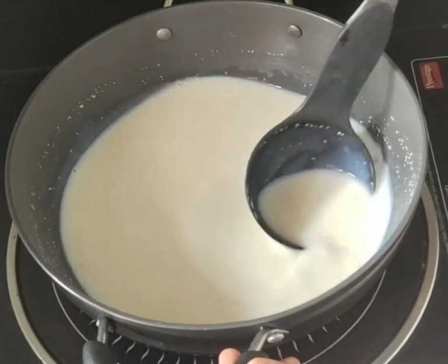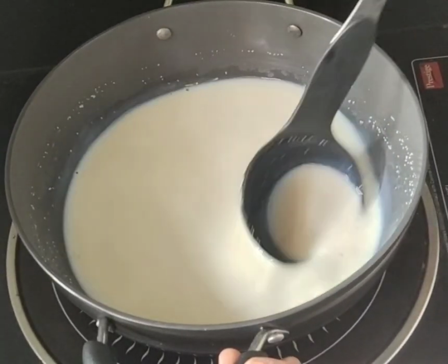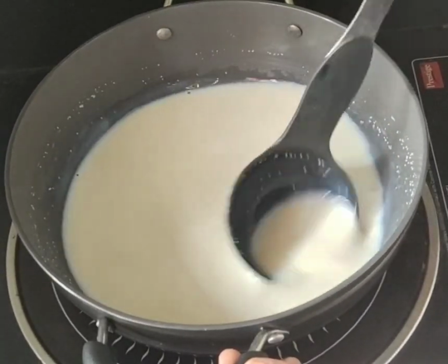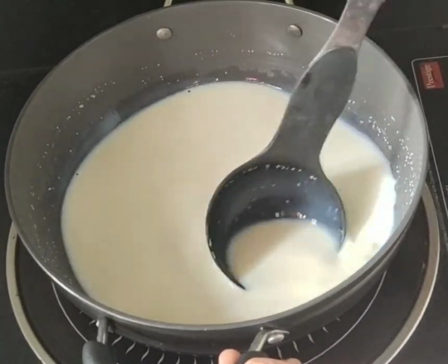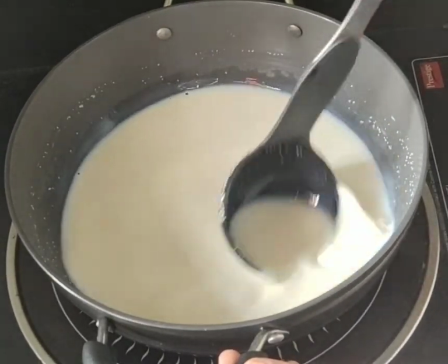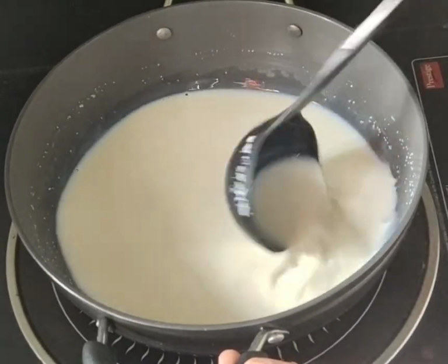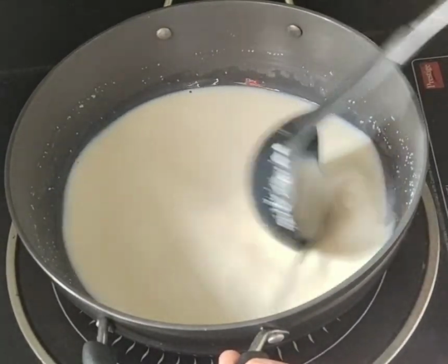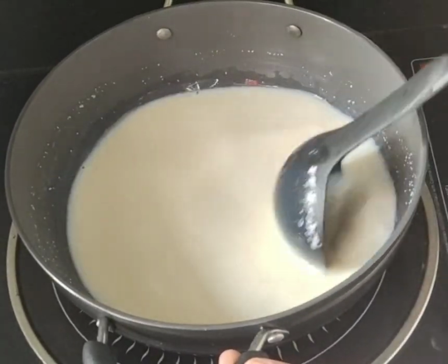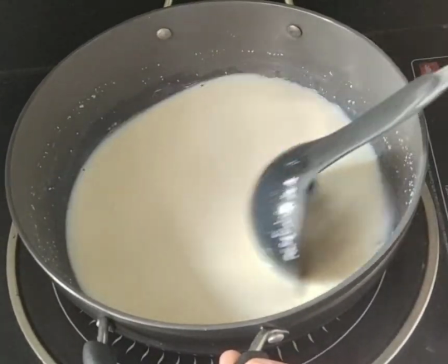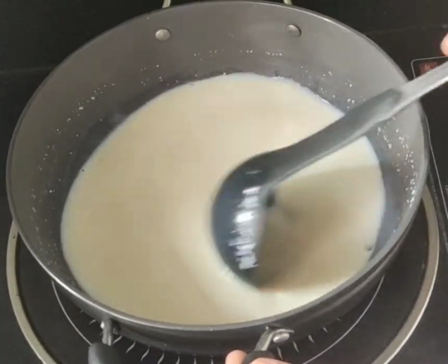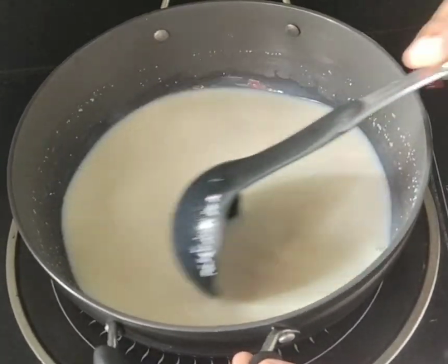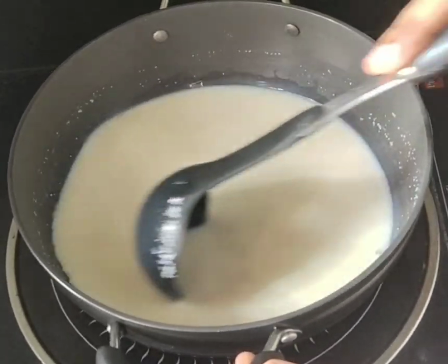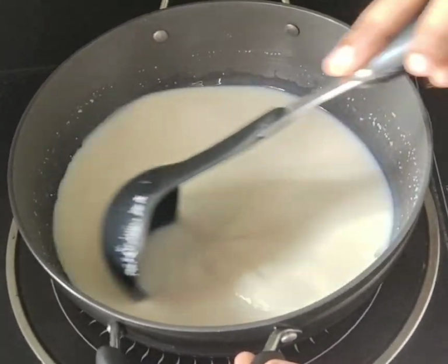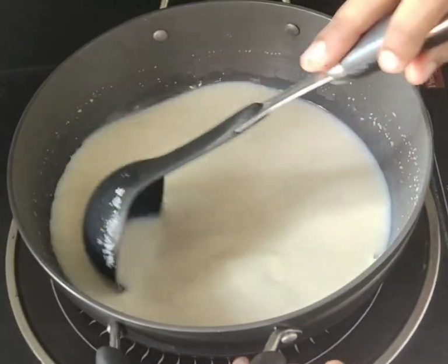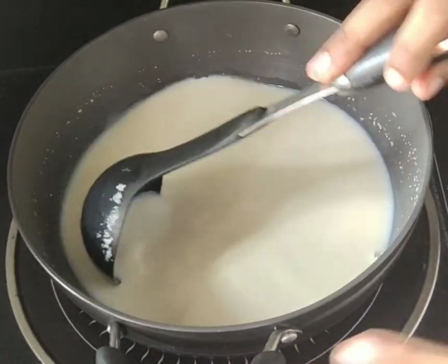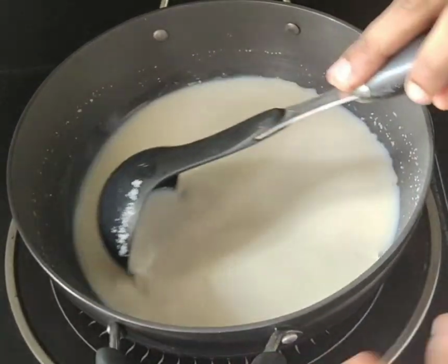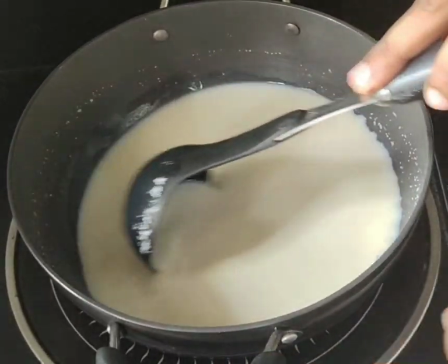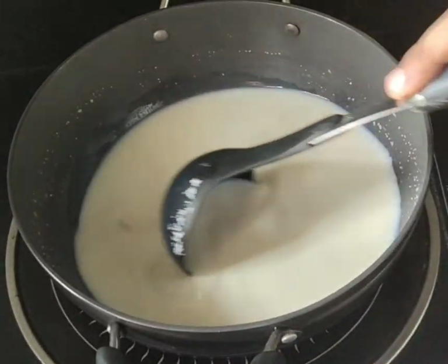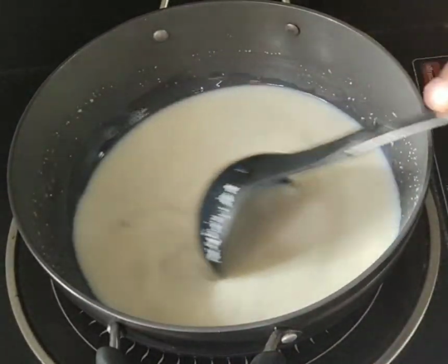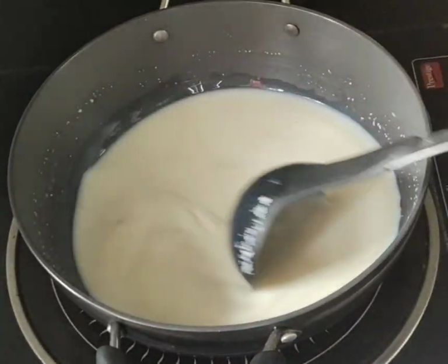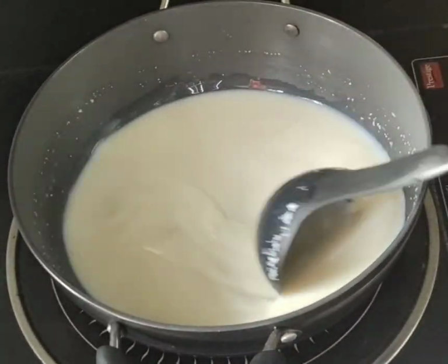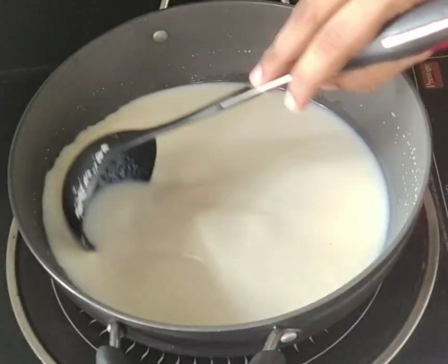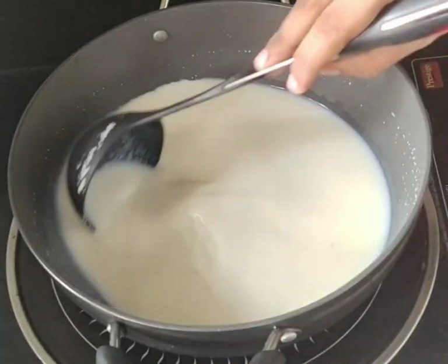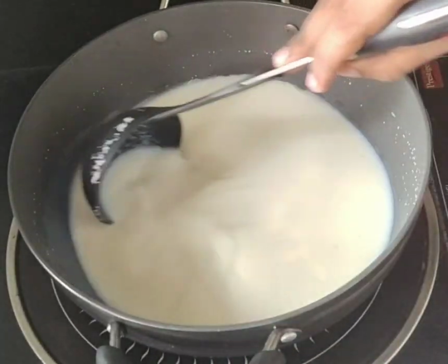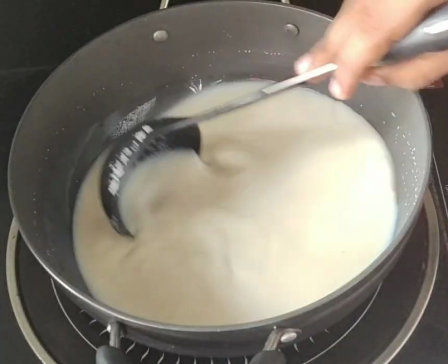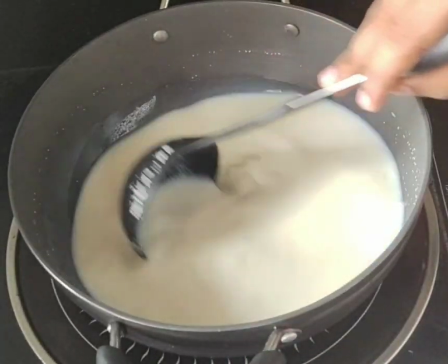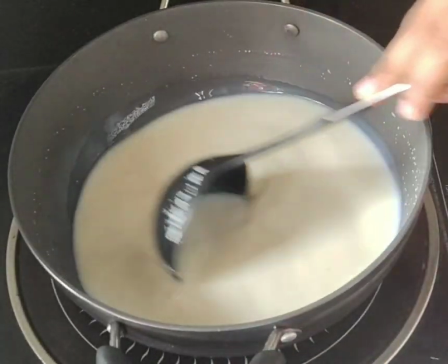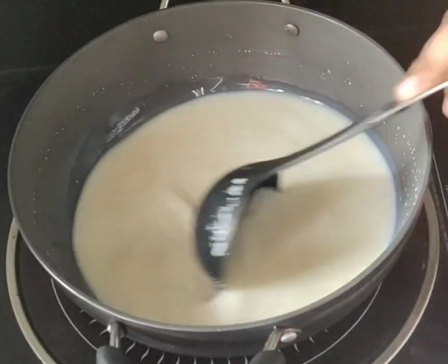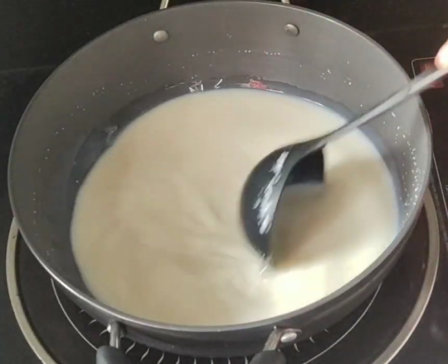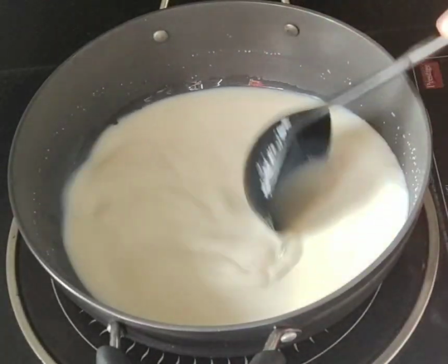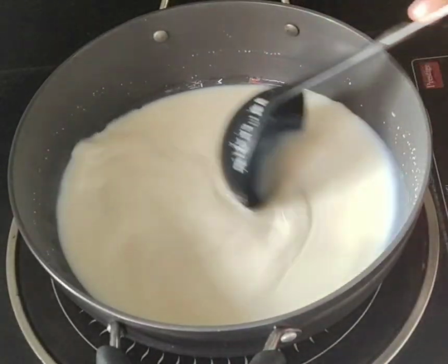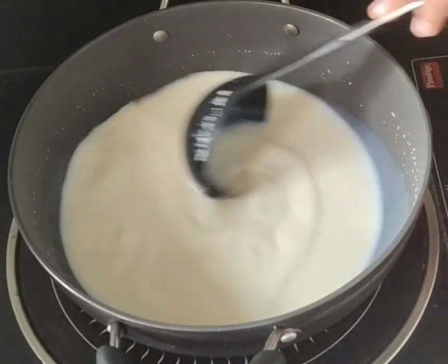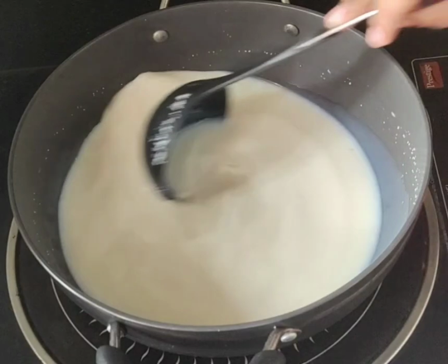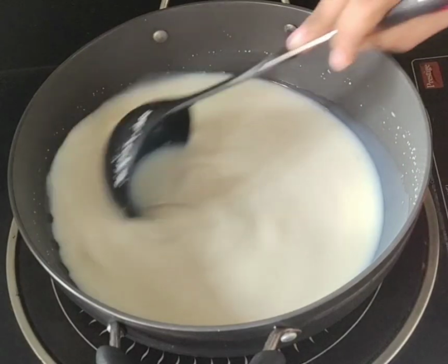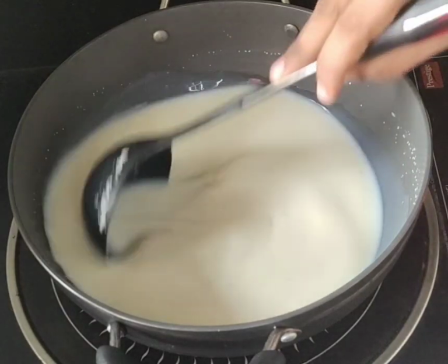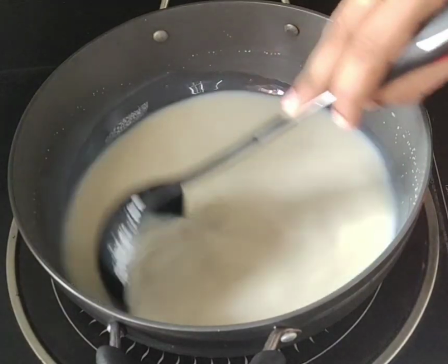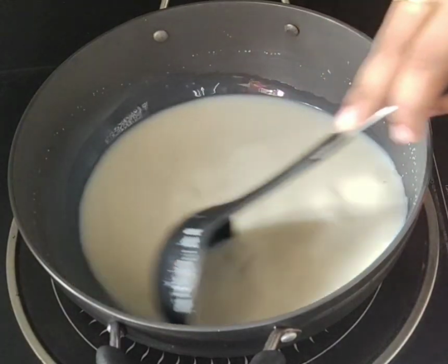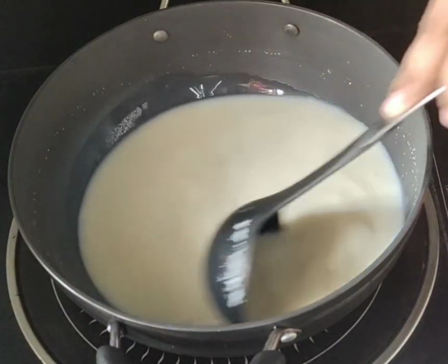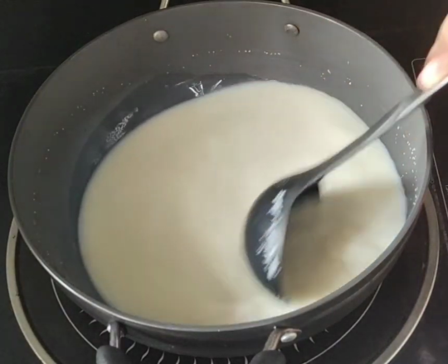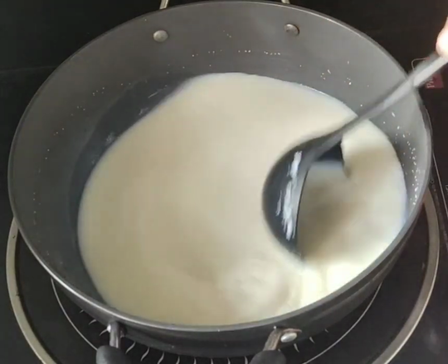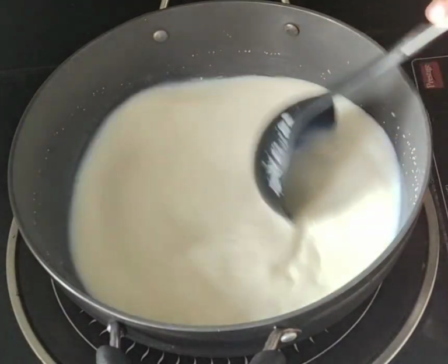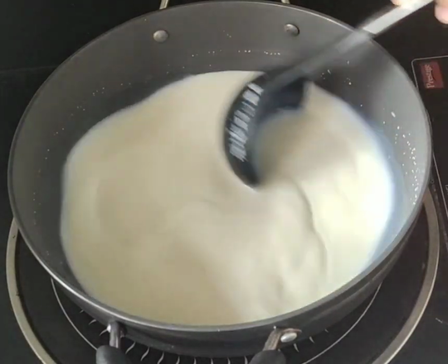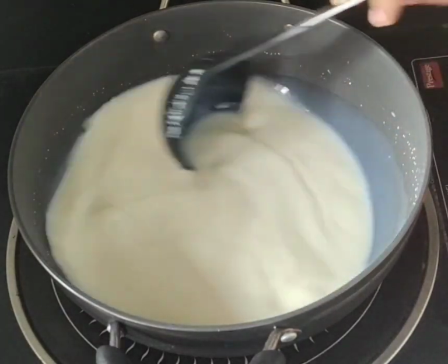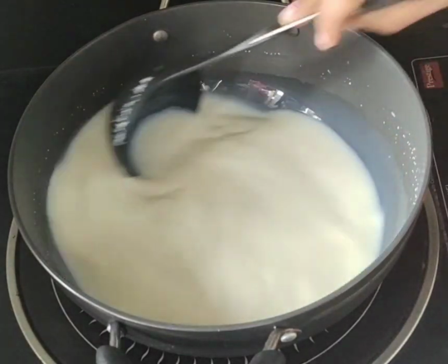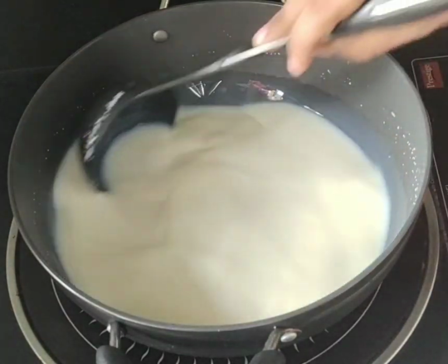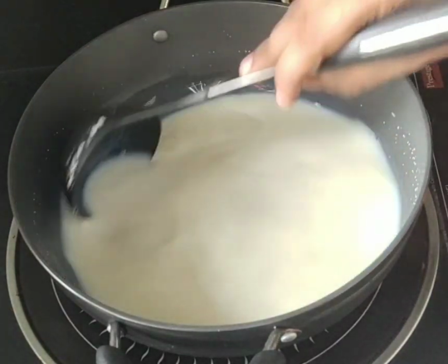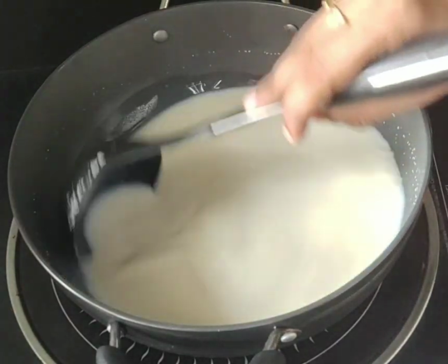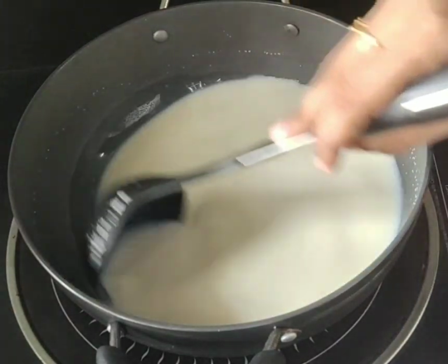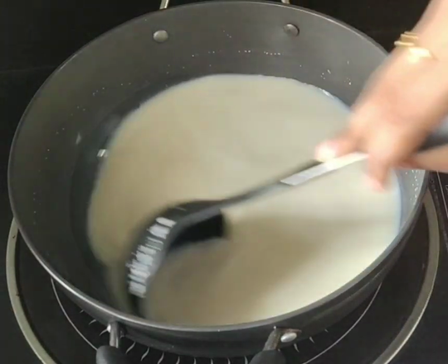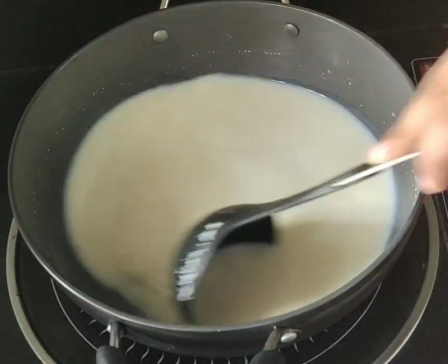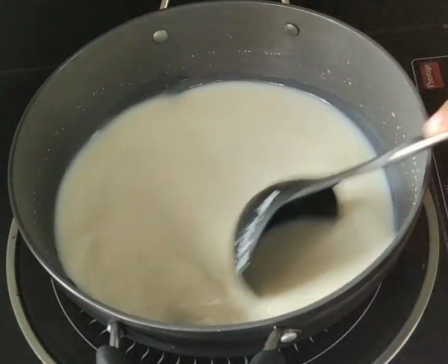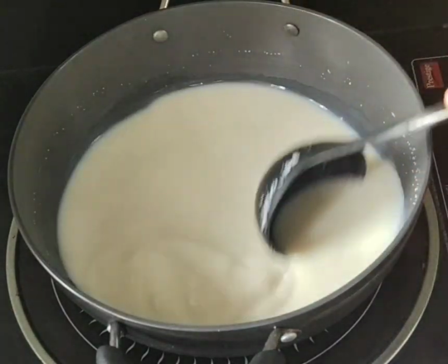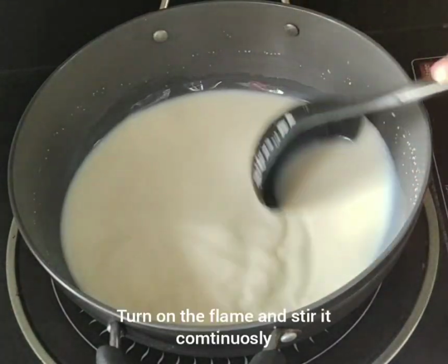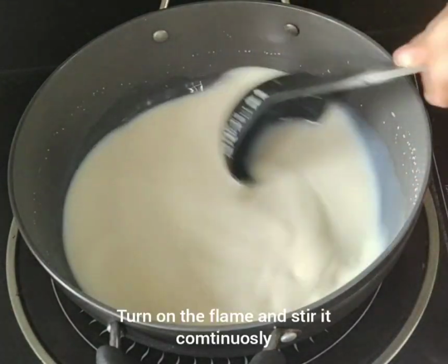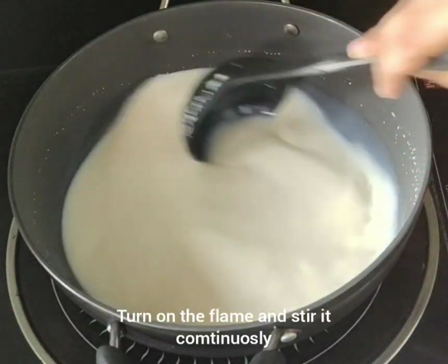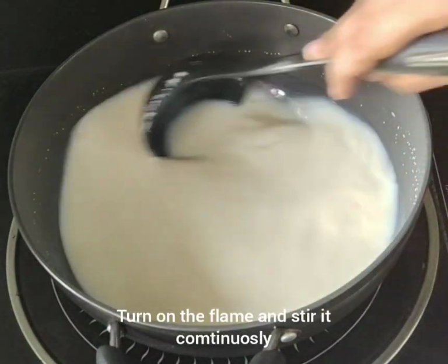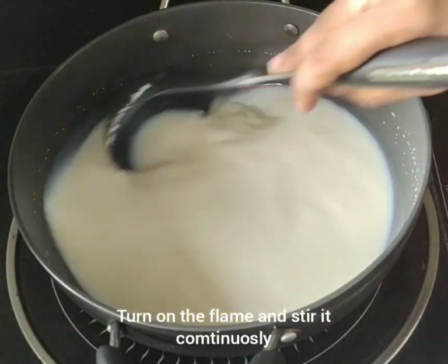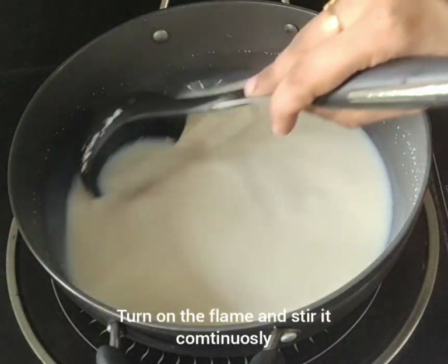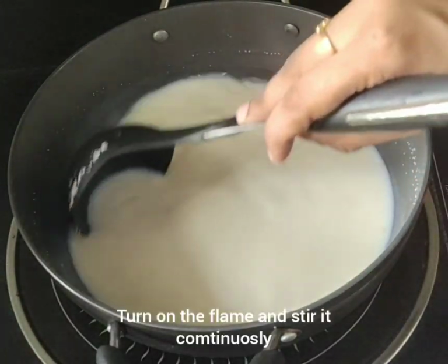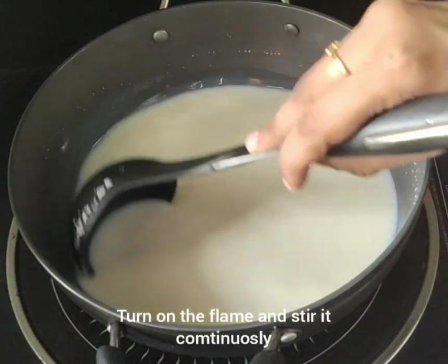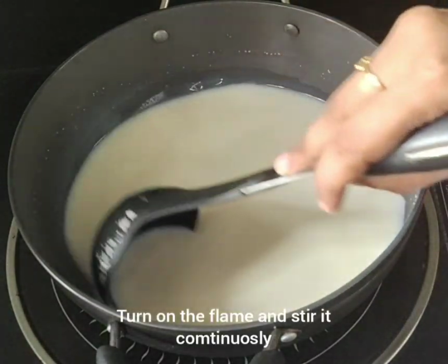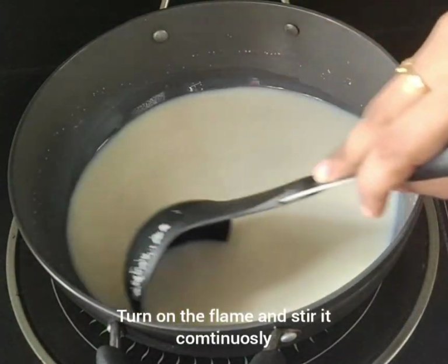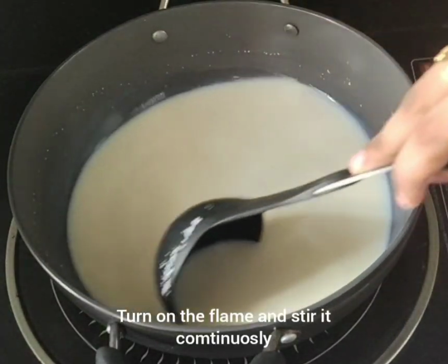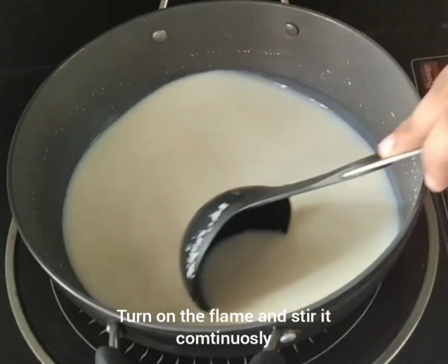The flame is going to be on the same layer with the same ingredients.